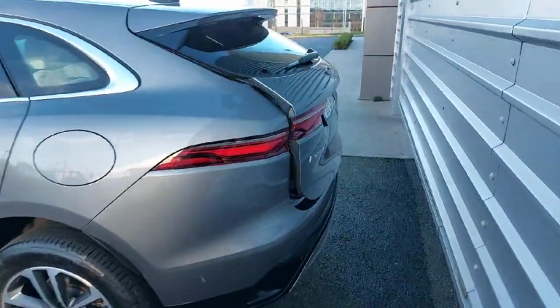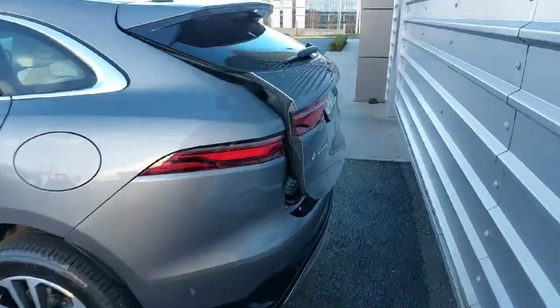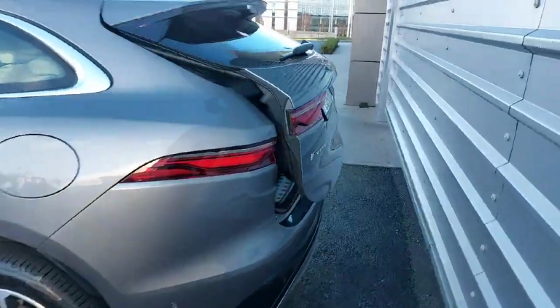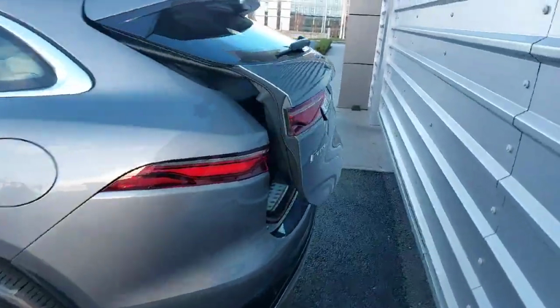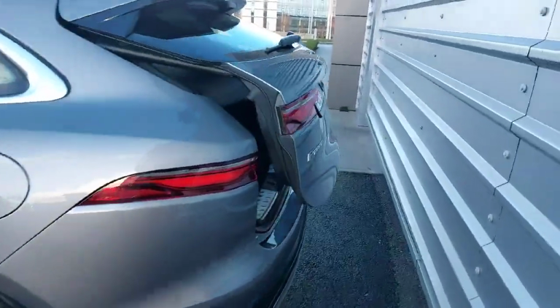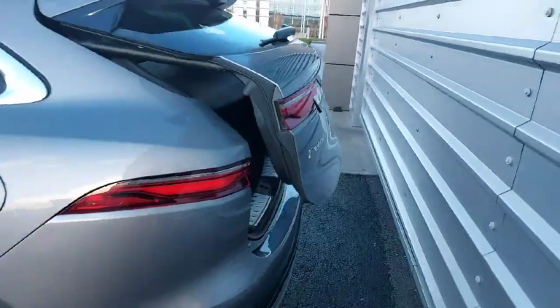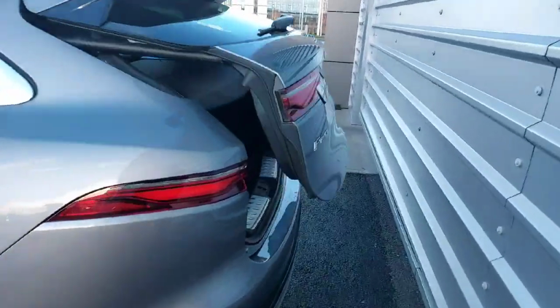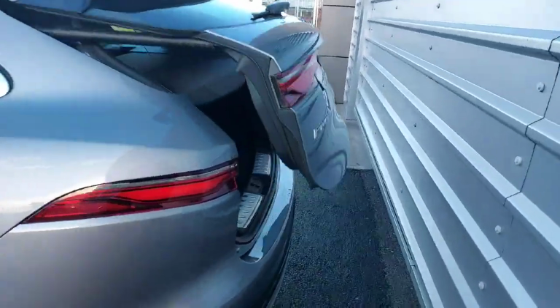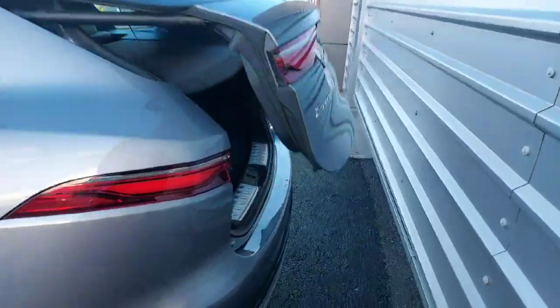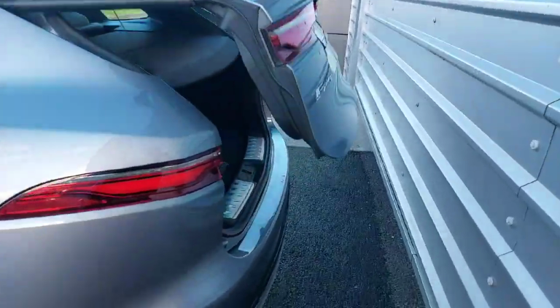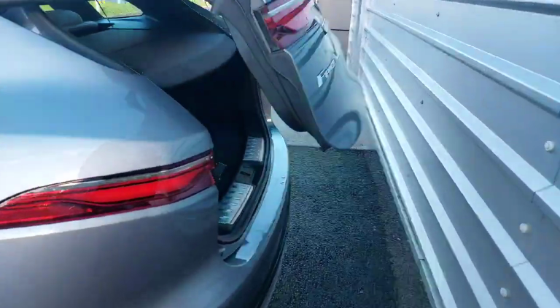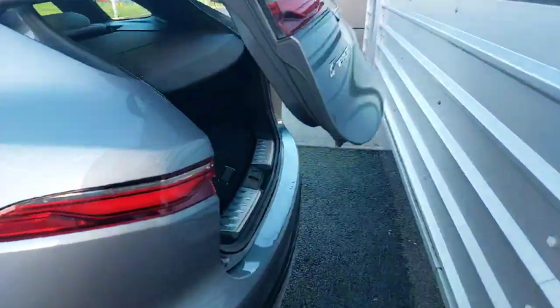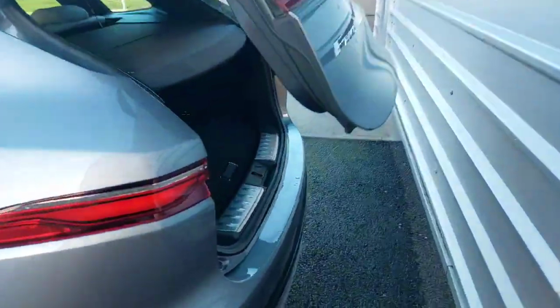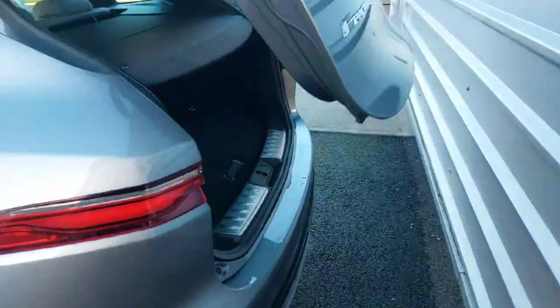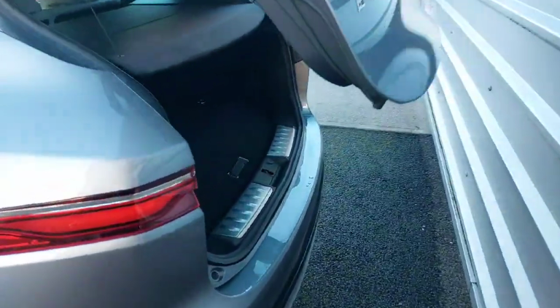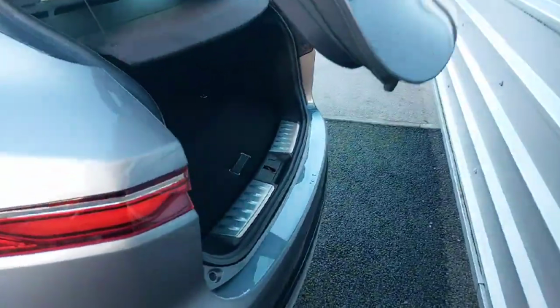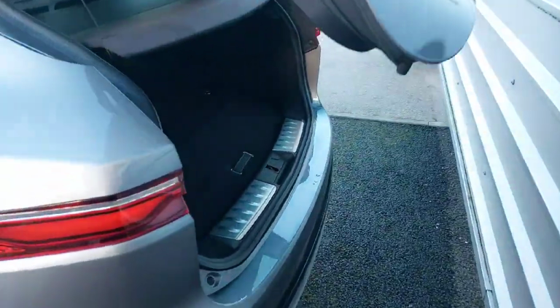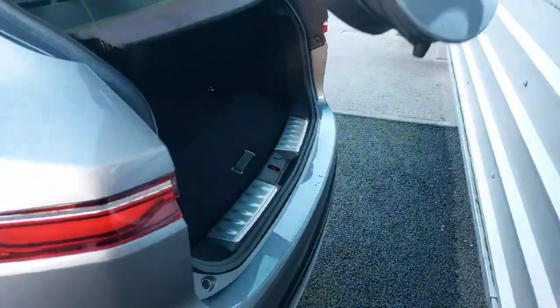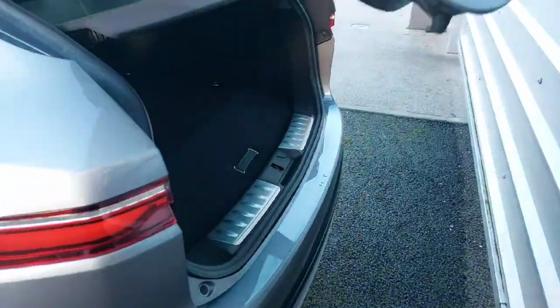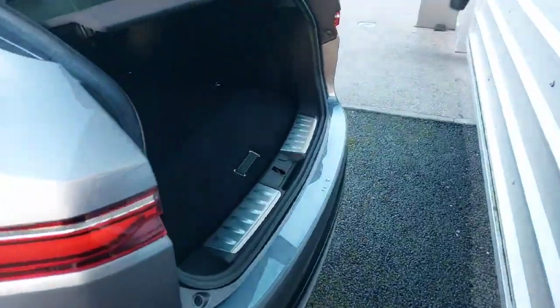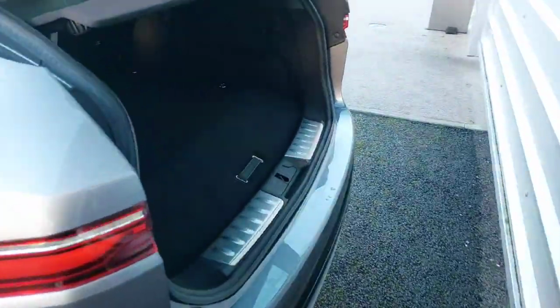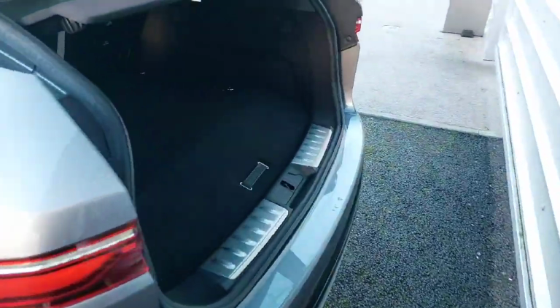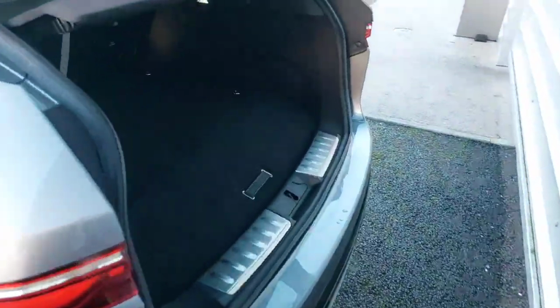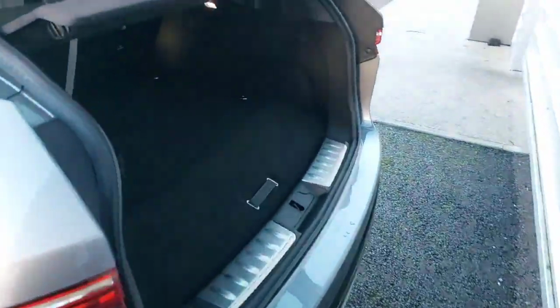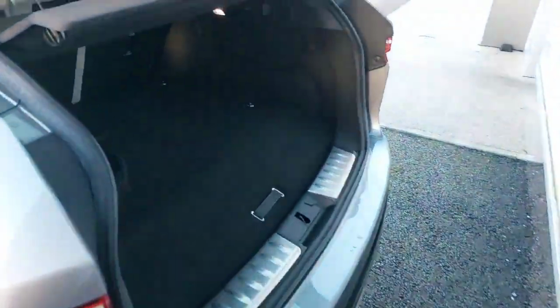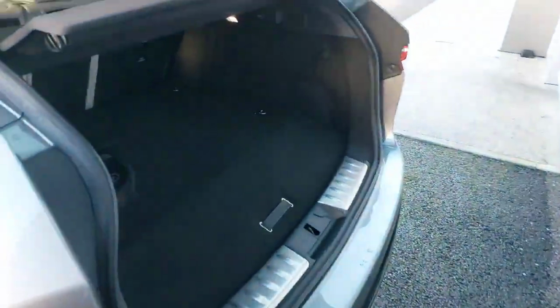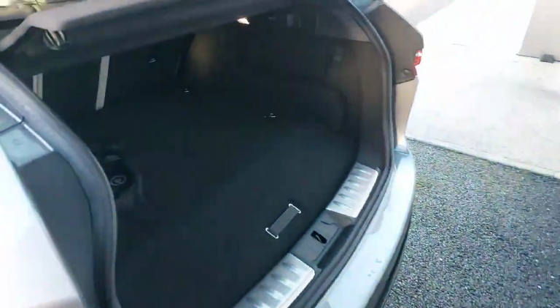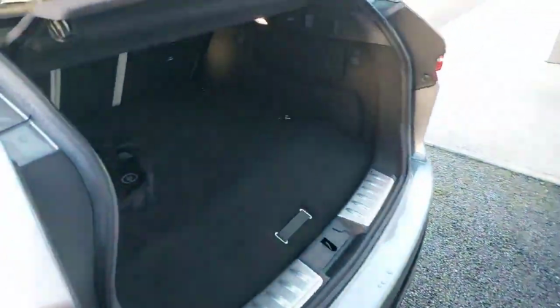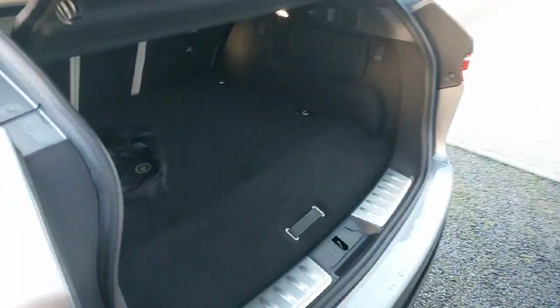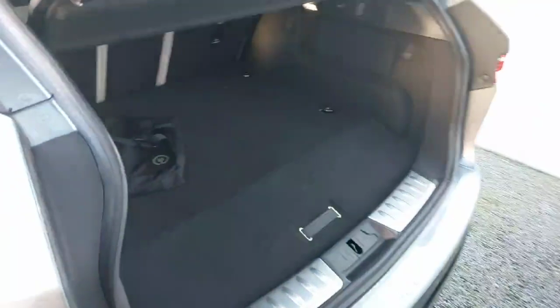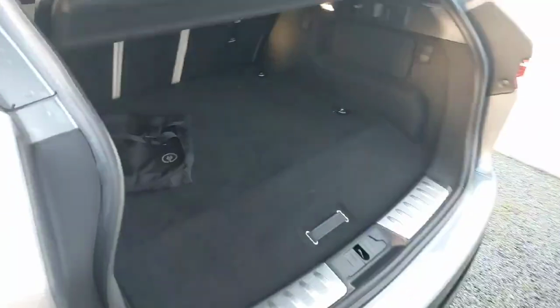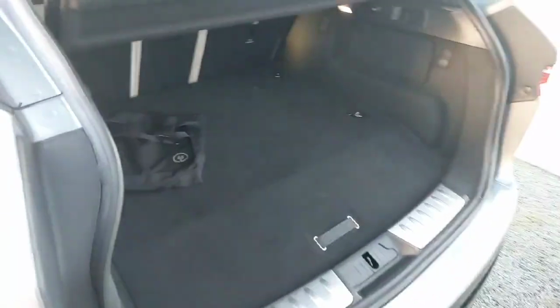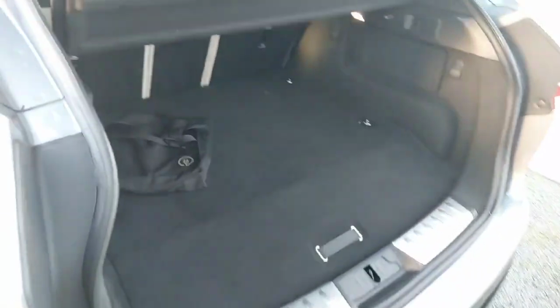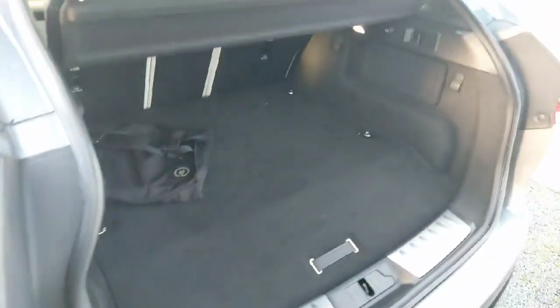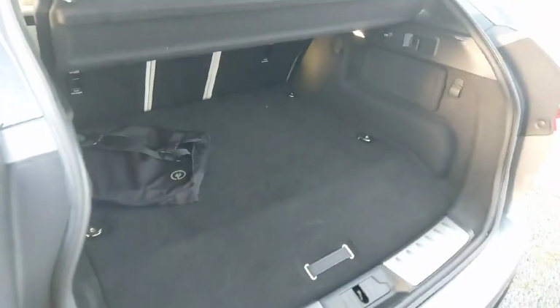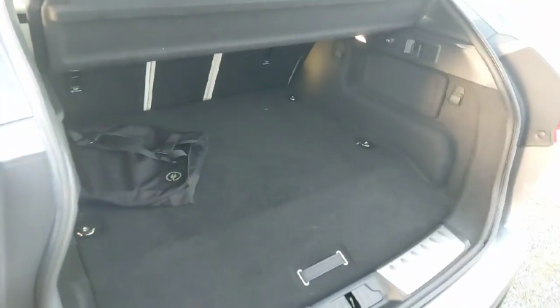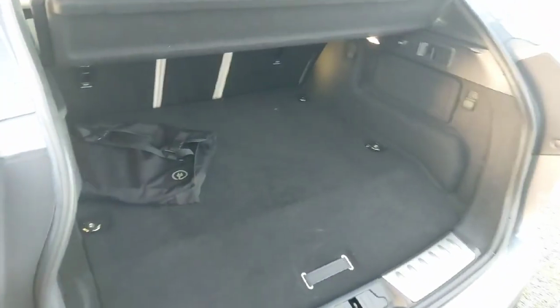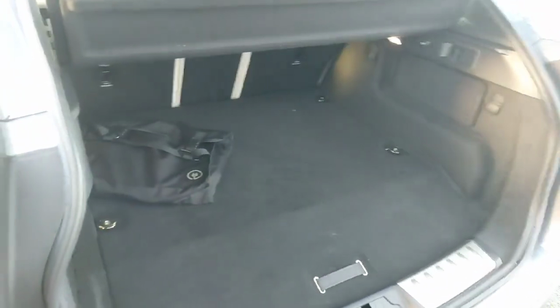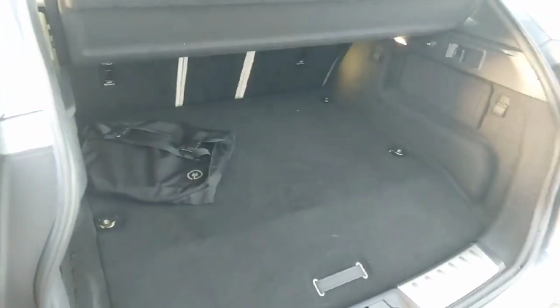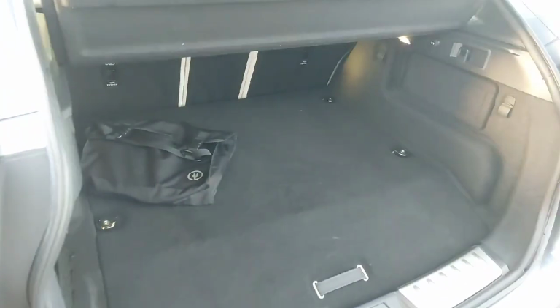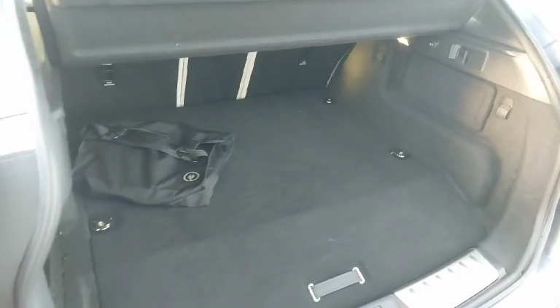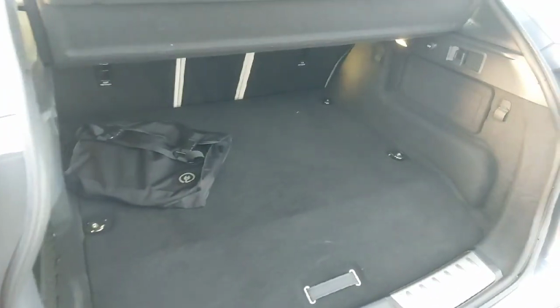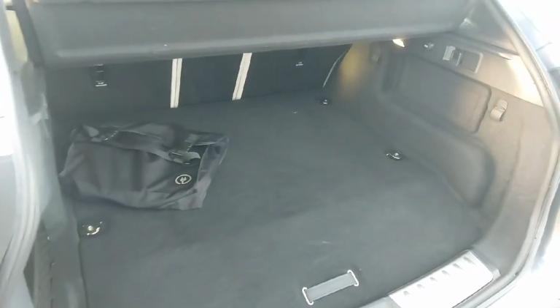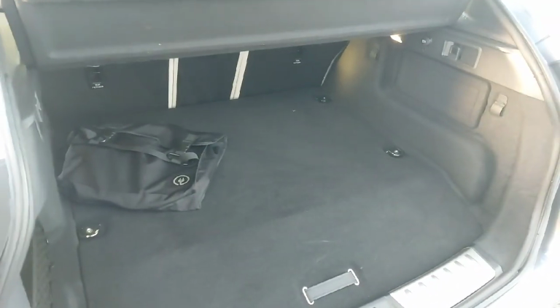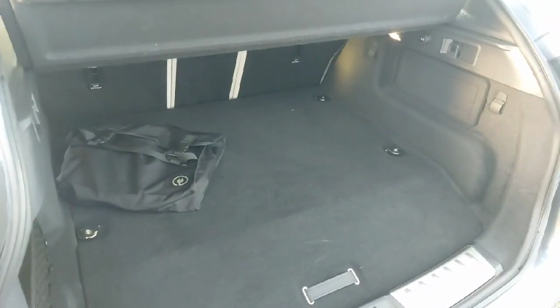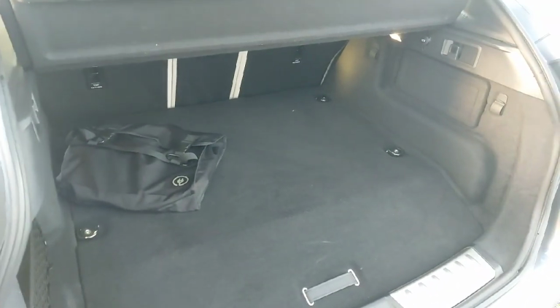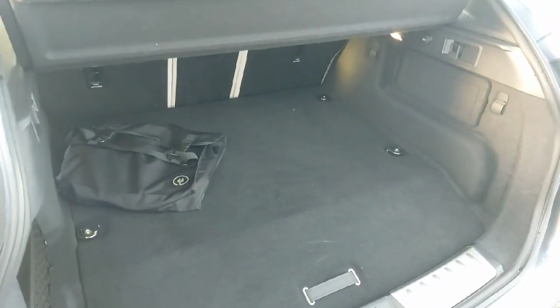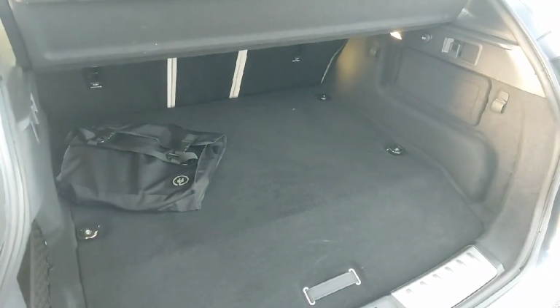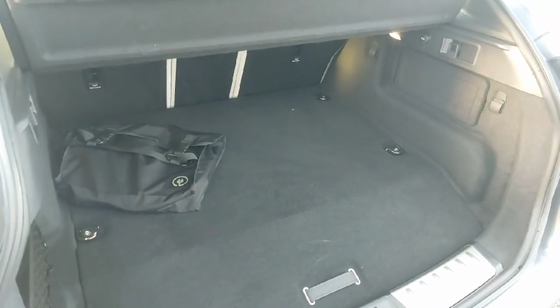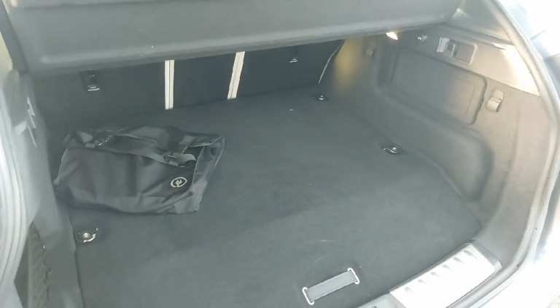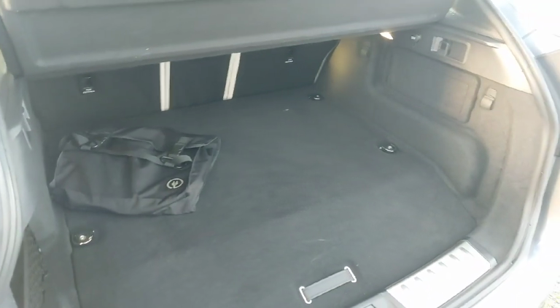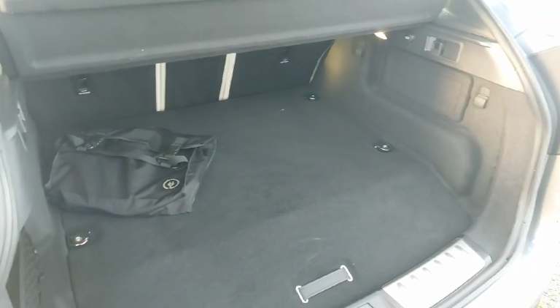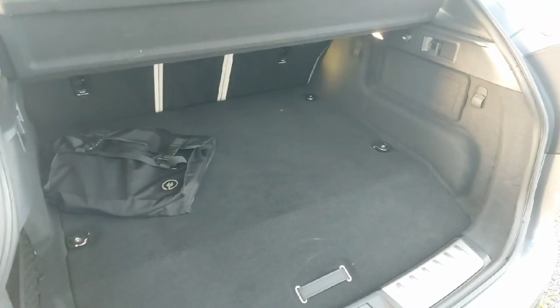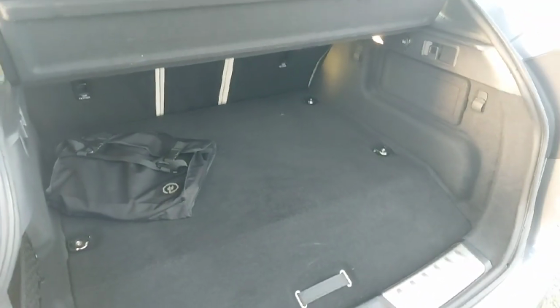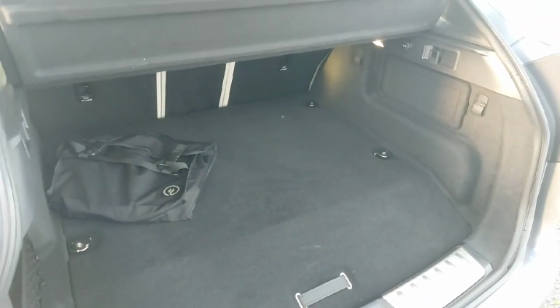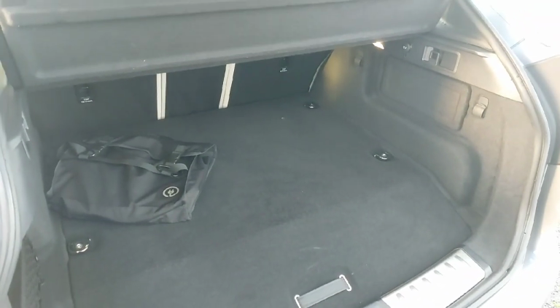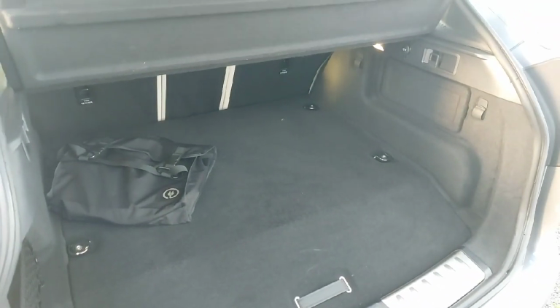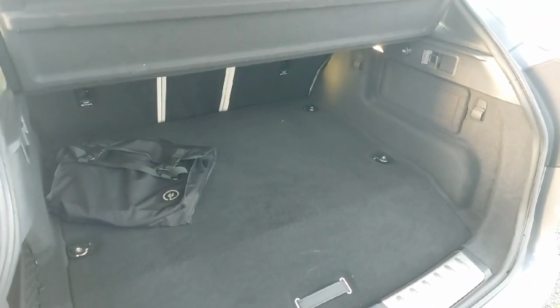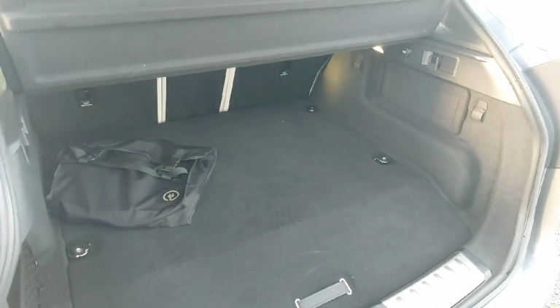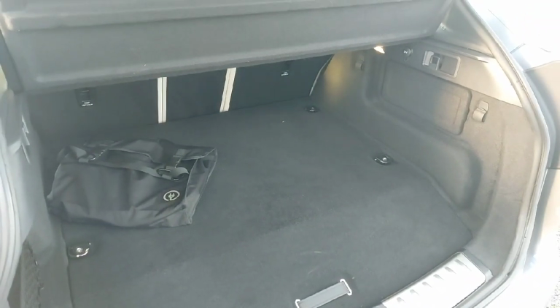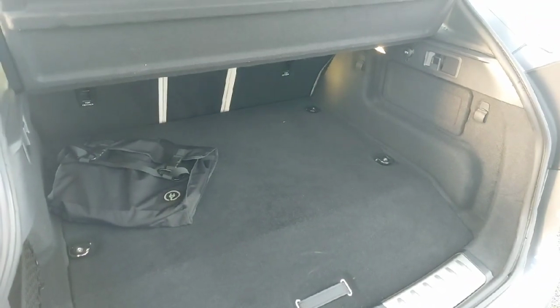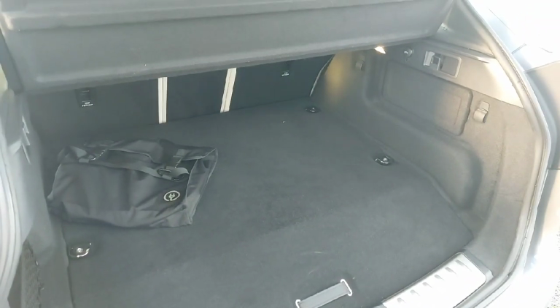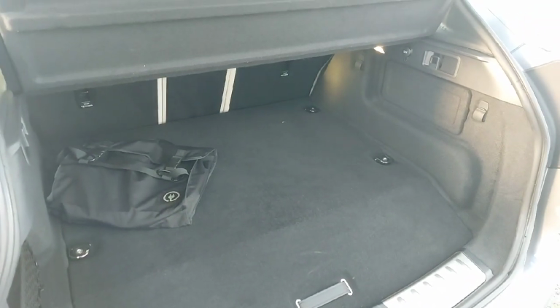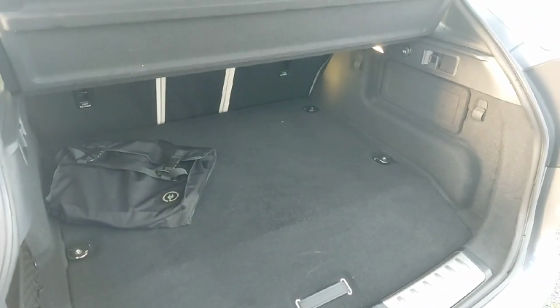The boot is electric. There's plenty of cargo space in the back as well, and now I'm going to give you a look inside the car.